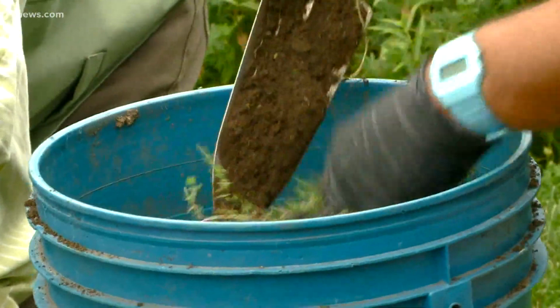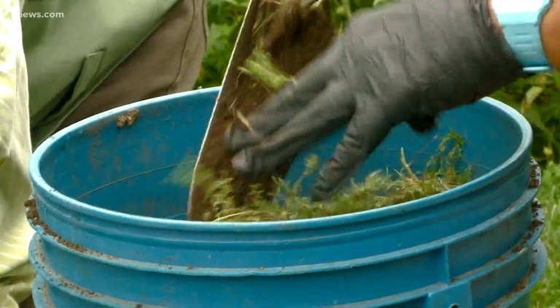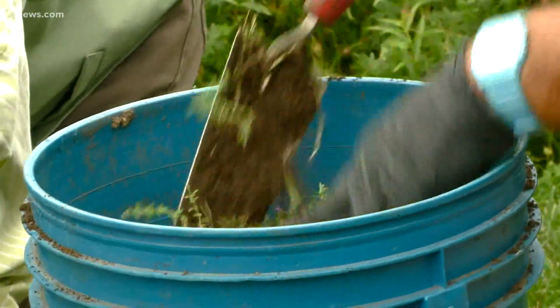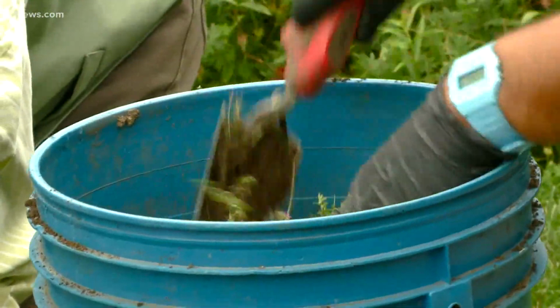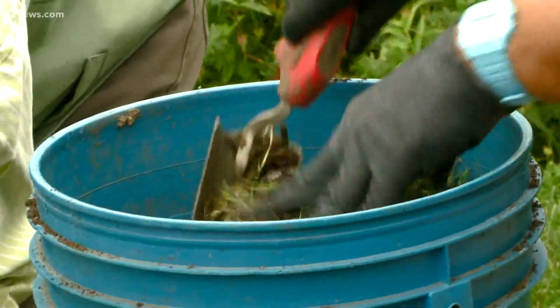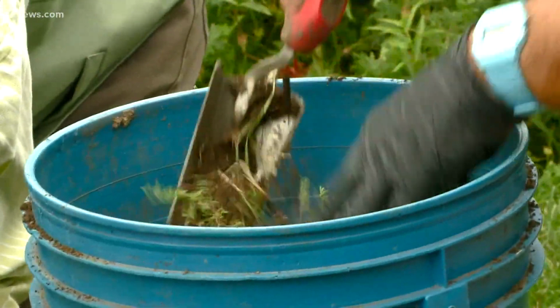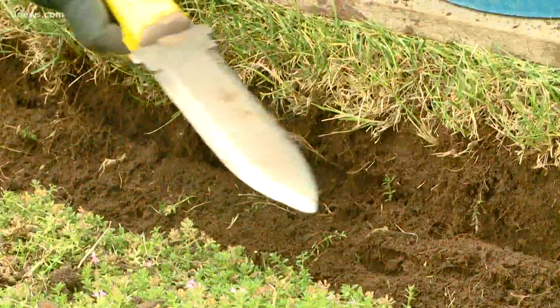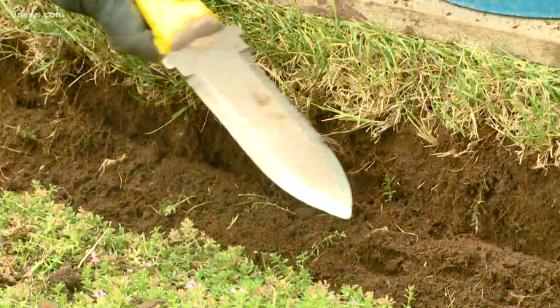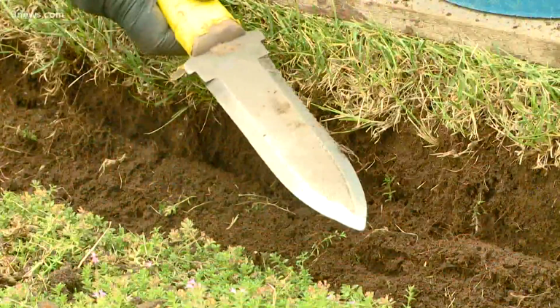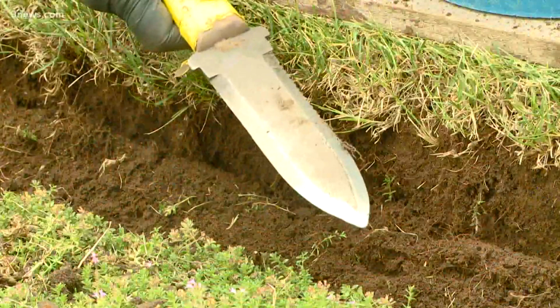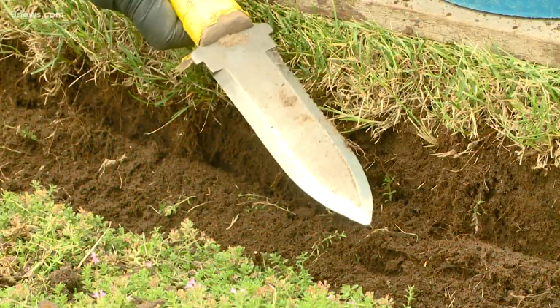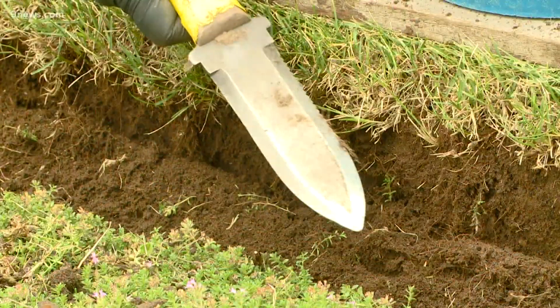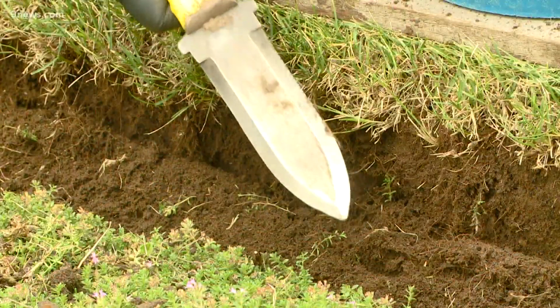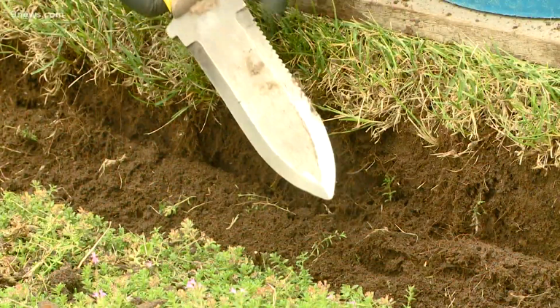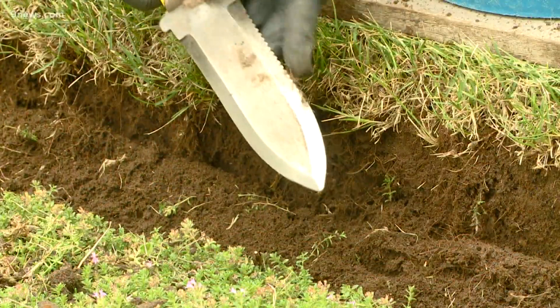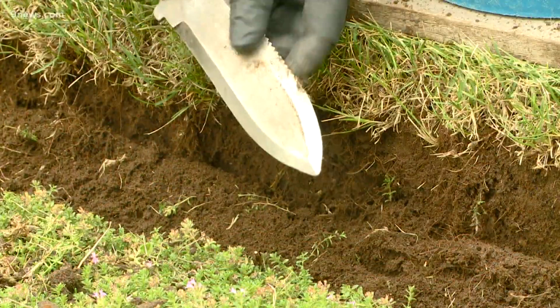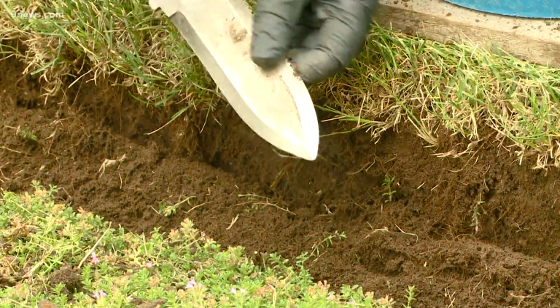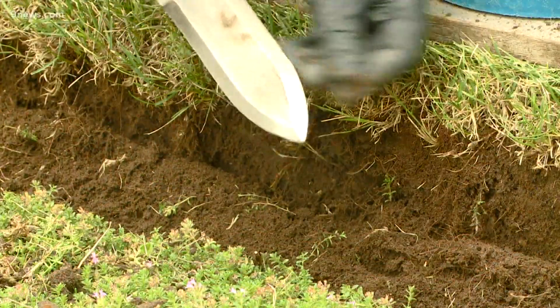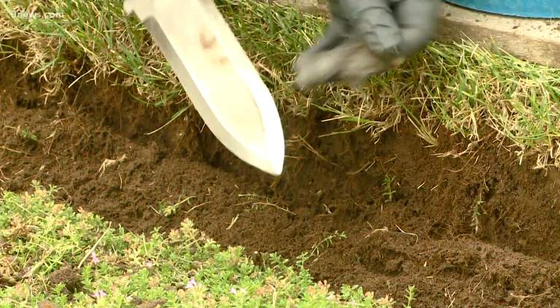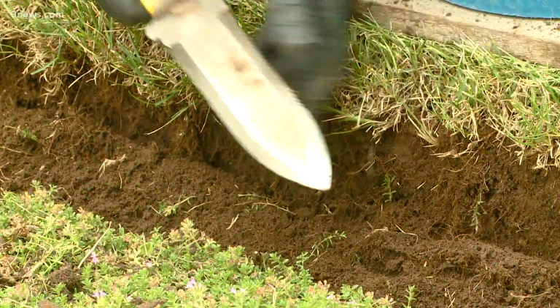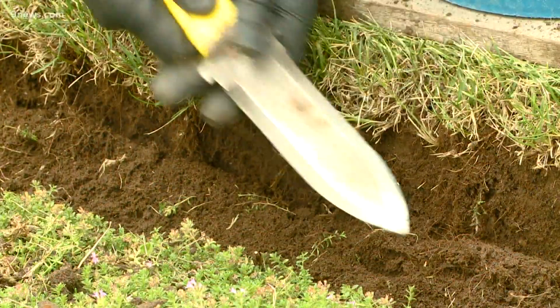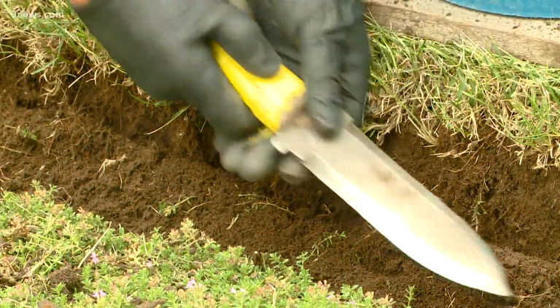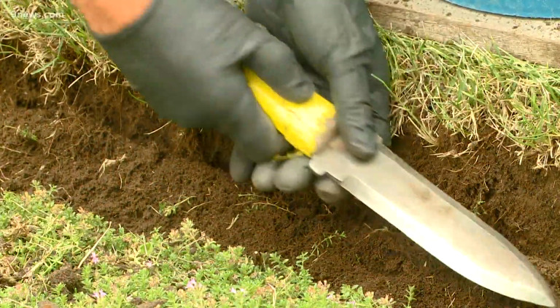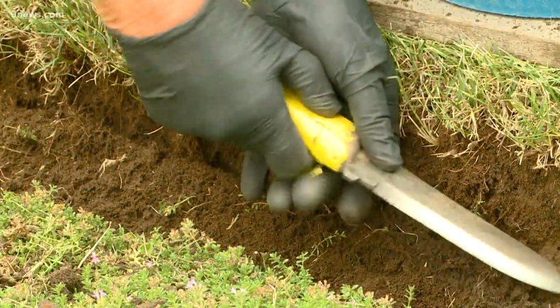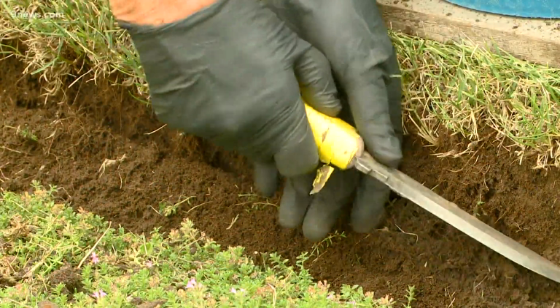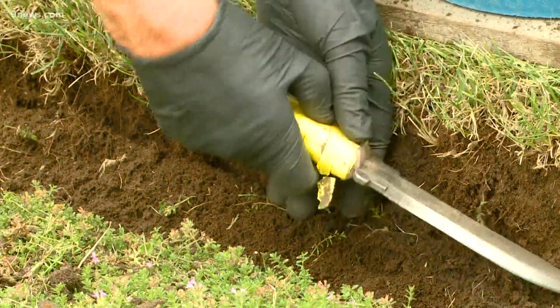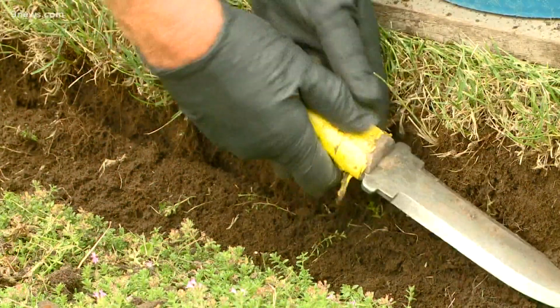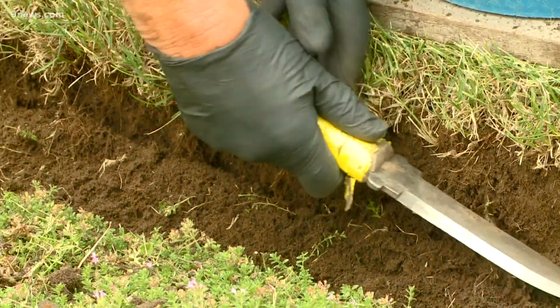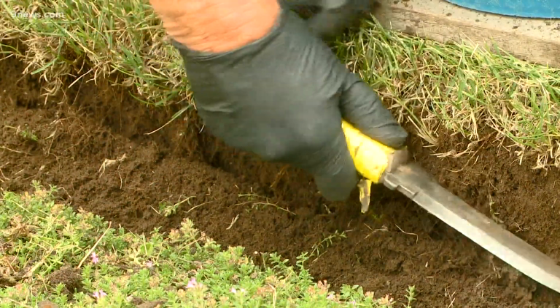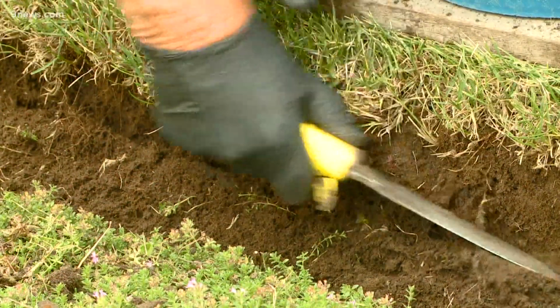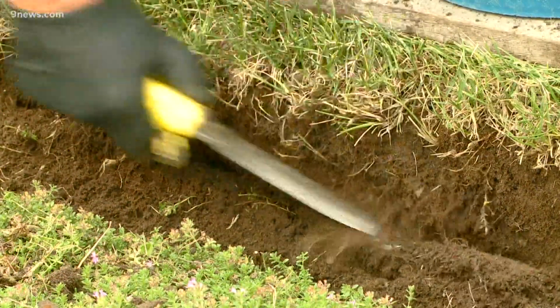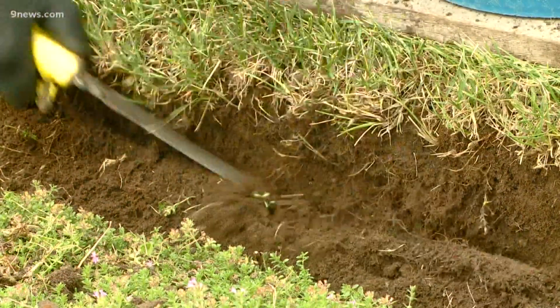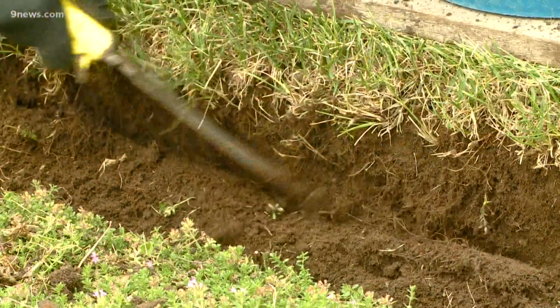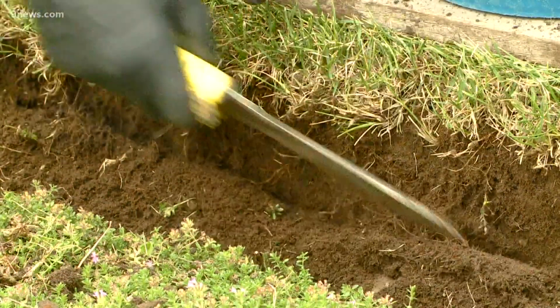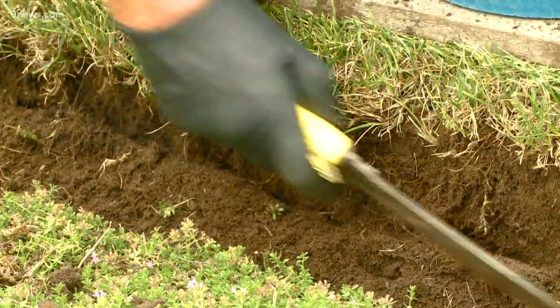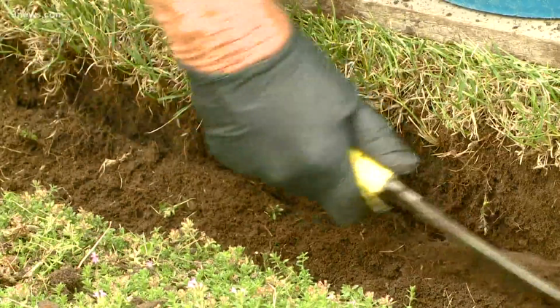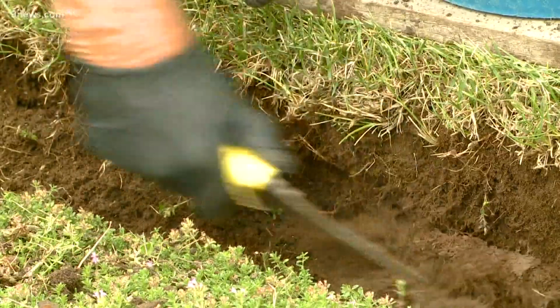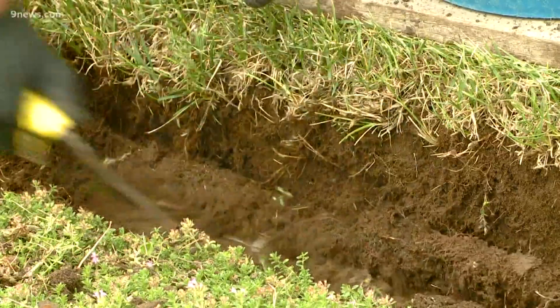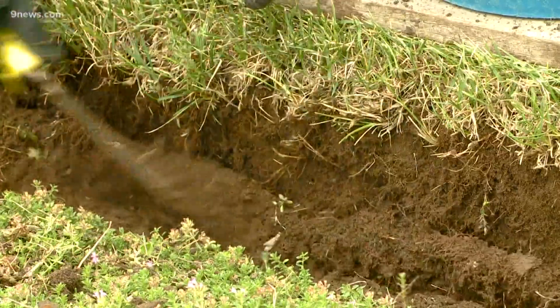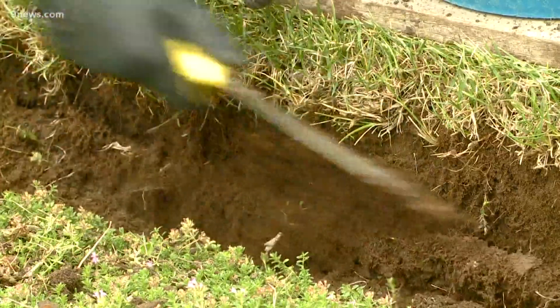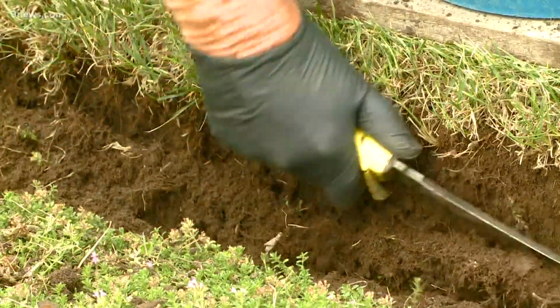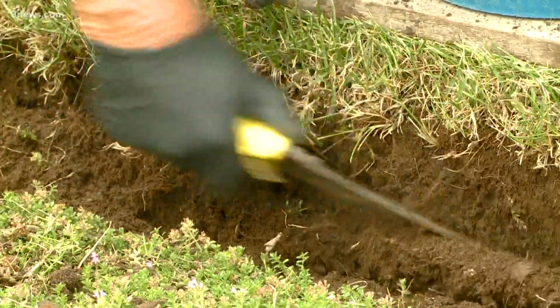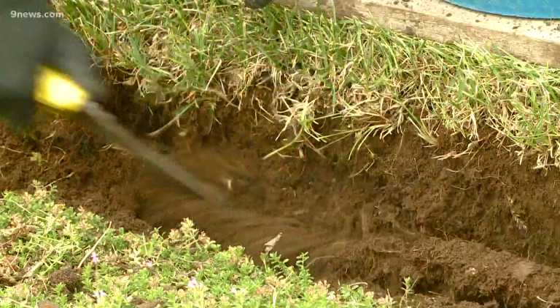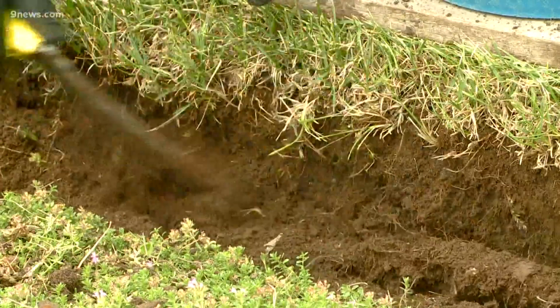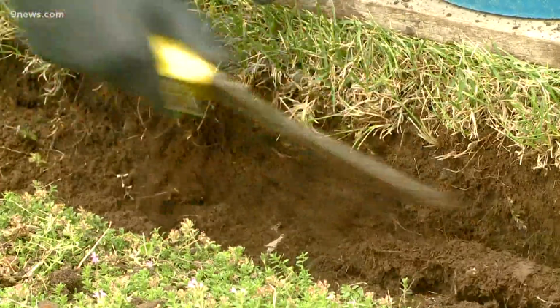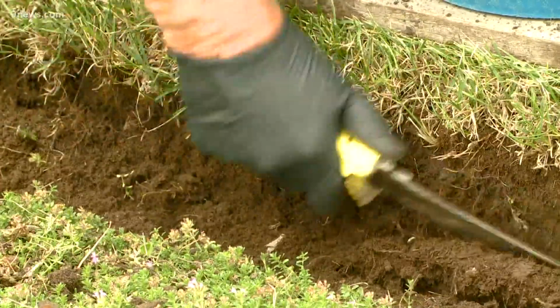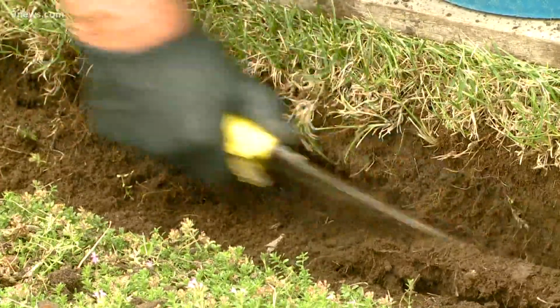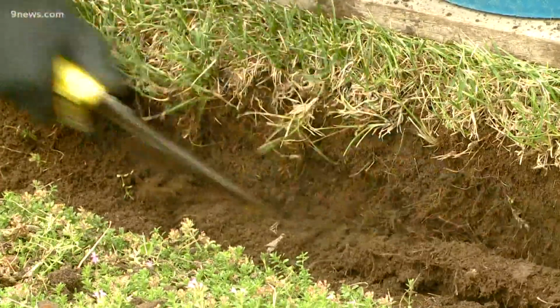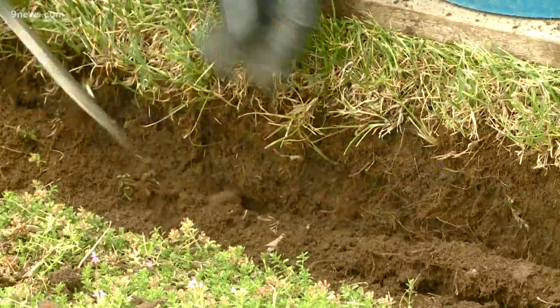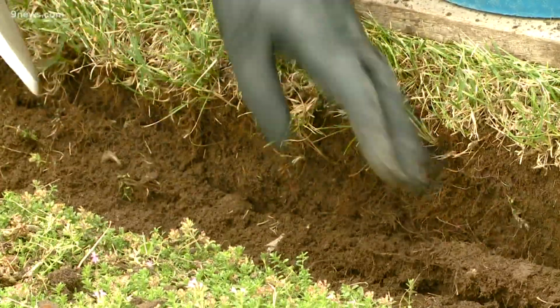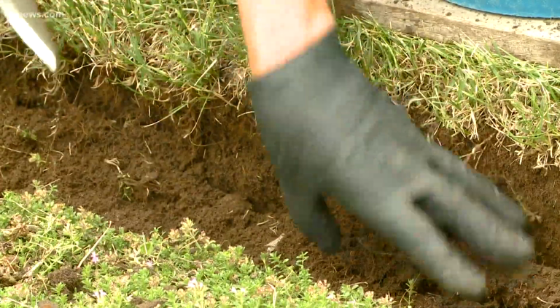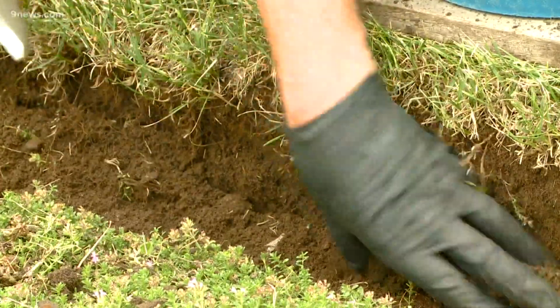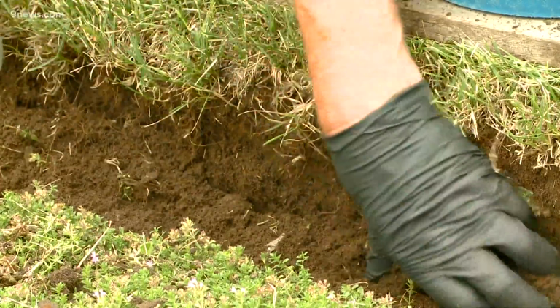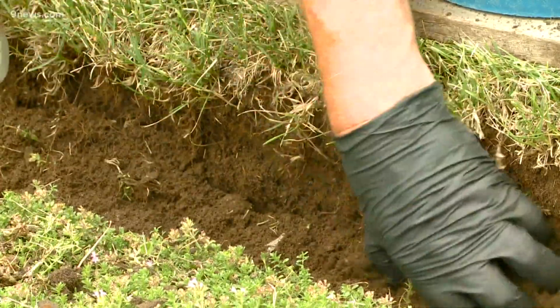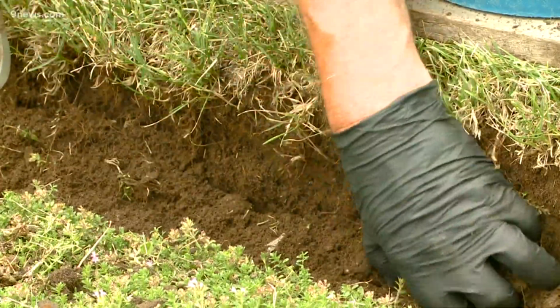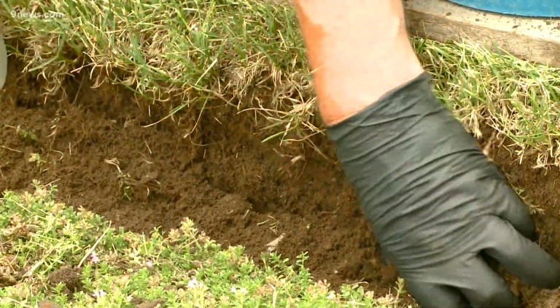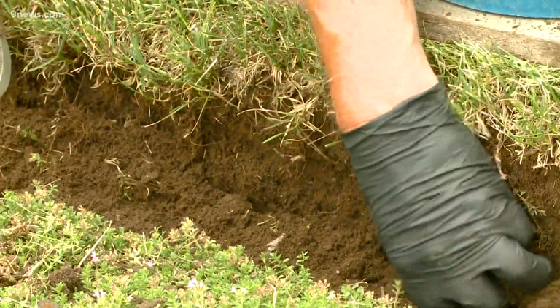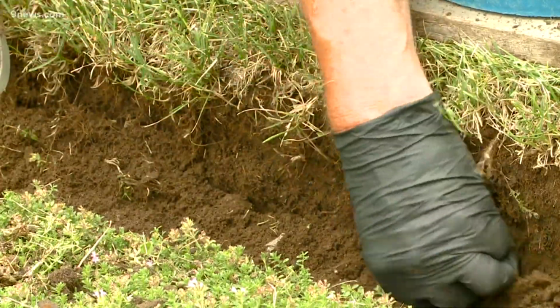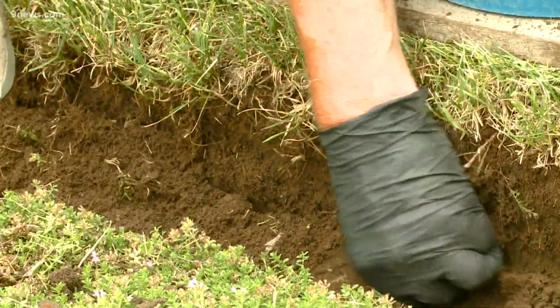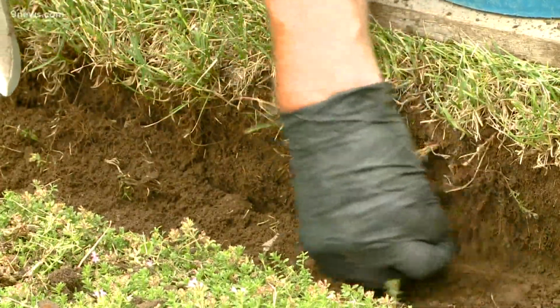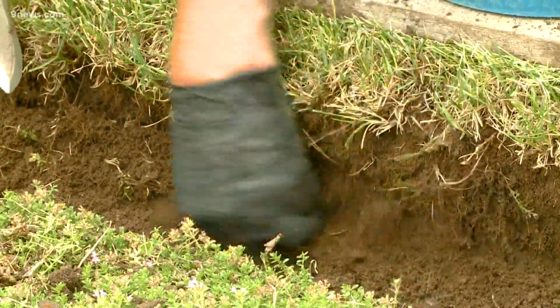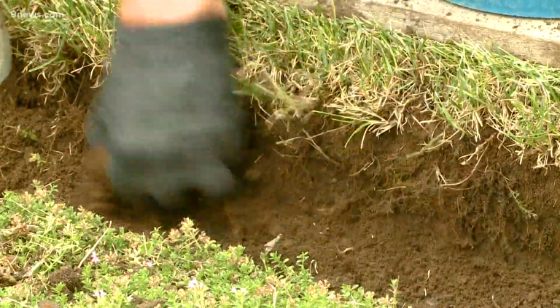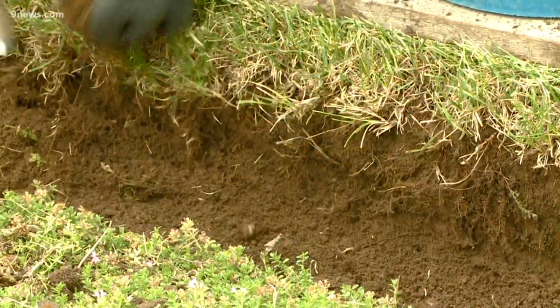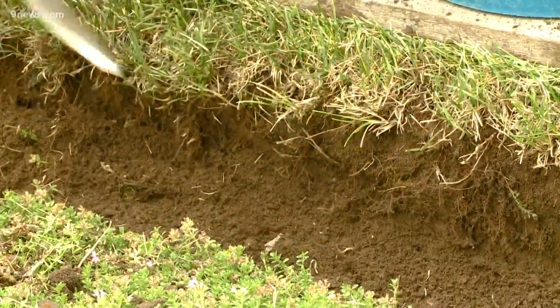Next, scoop out the trimmings and compost them. Use the serrated edge of a Japanese fisherman's knife to create a smooth, flat edge to the gutter — just scrape it along the cut line.